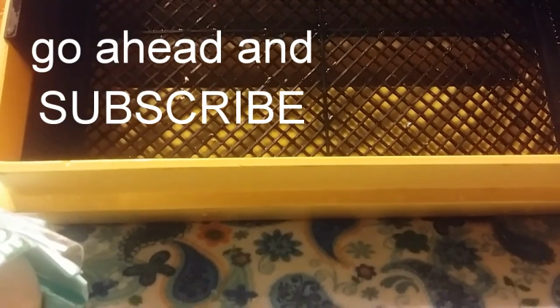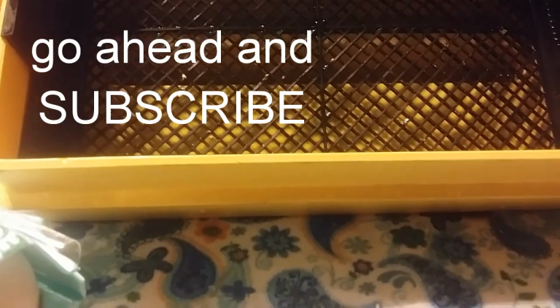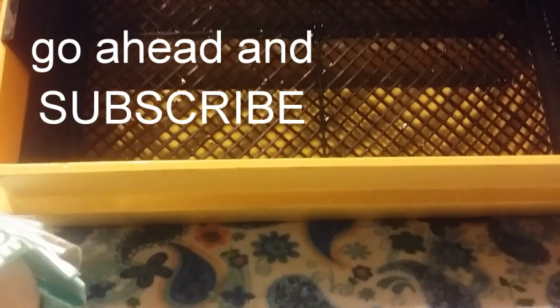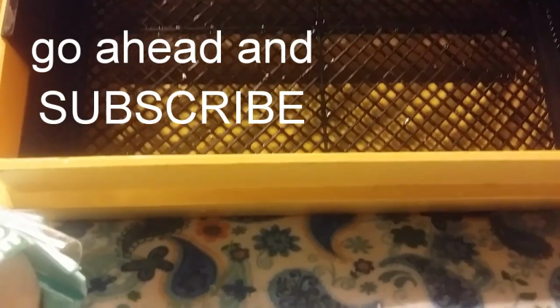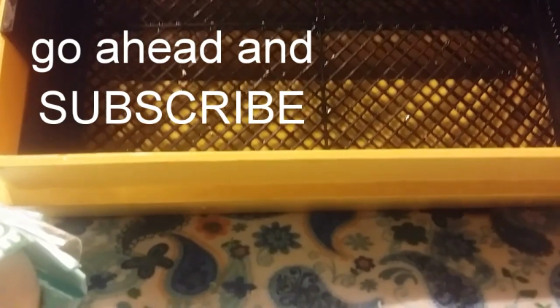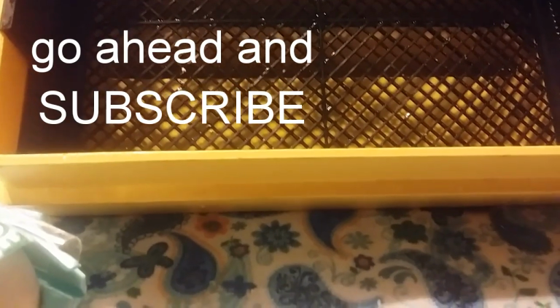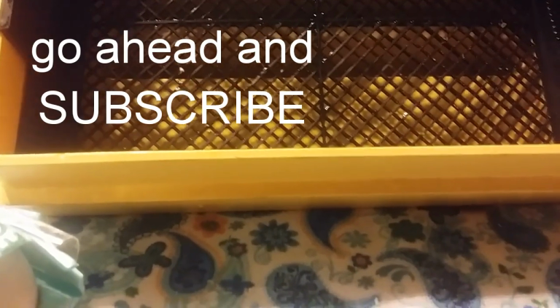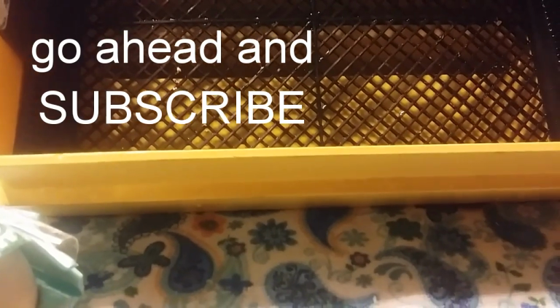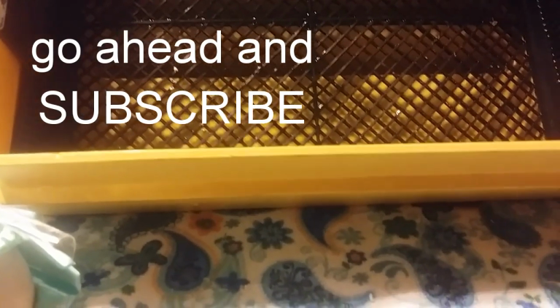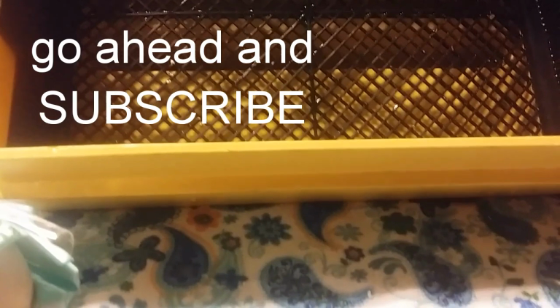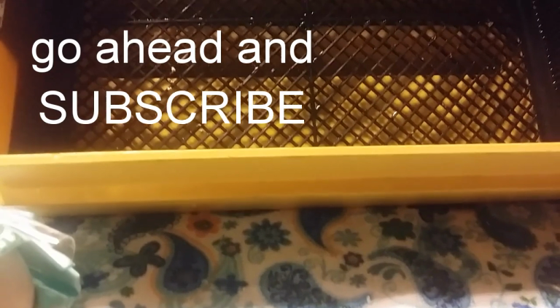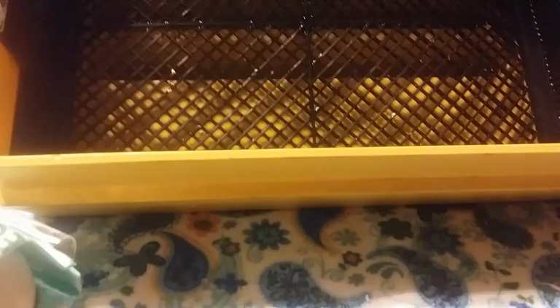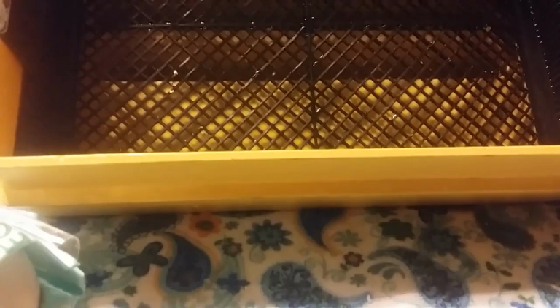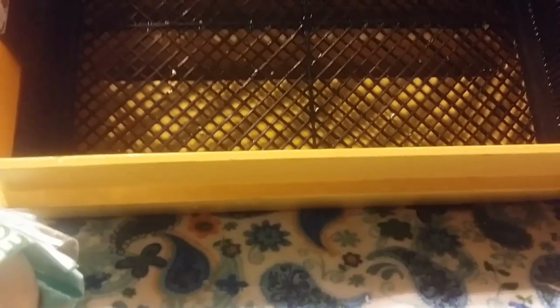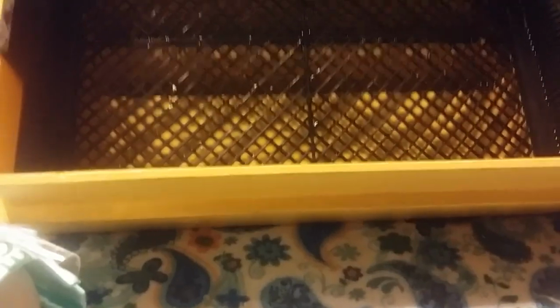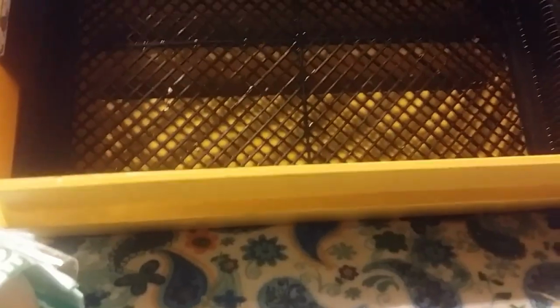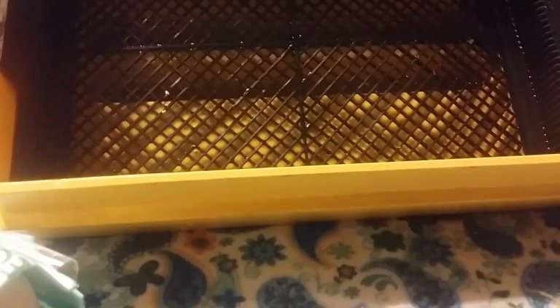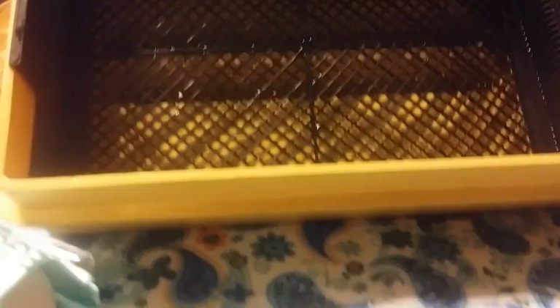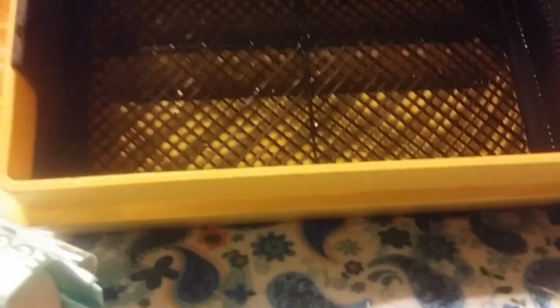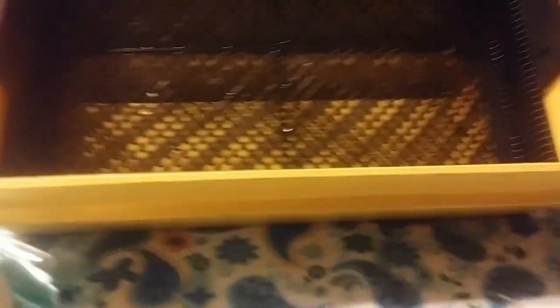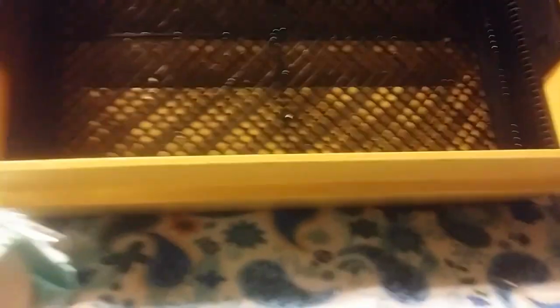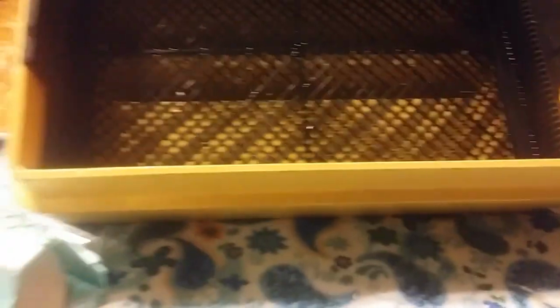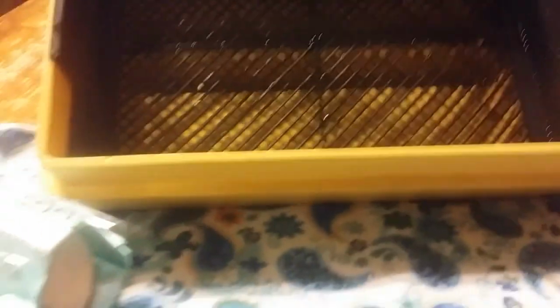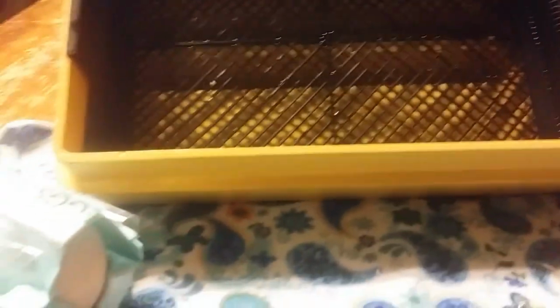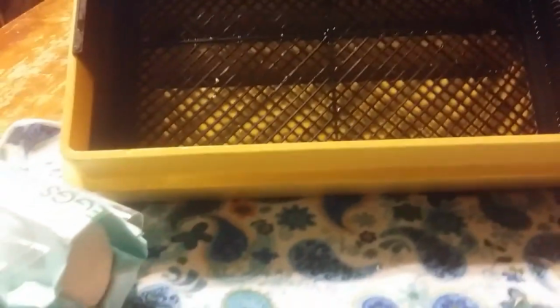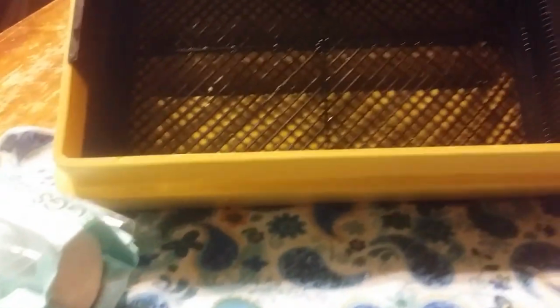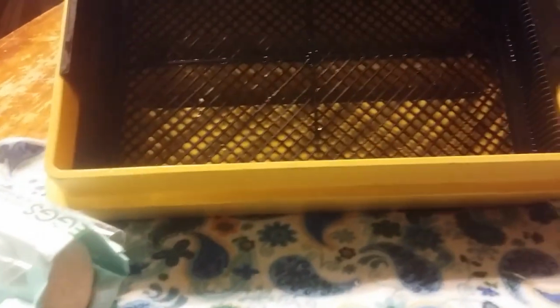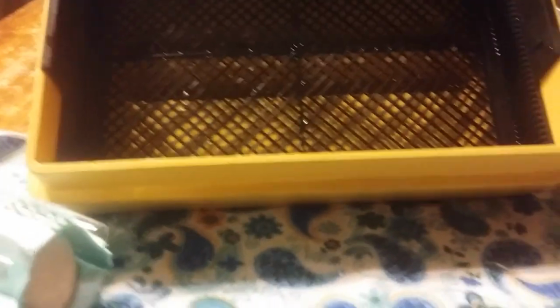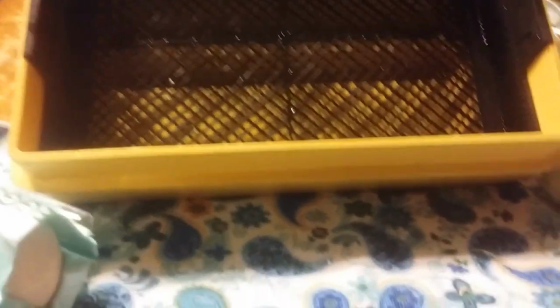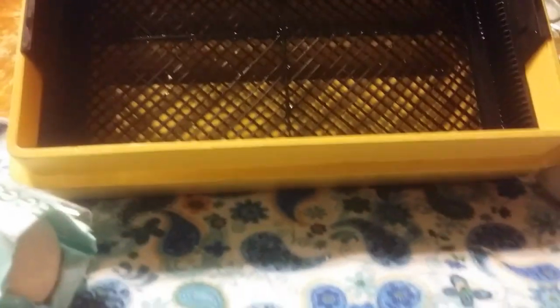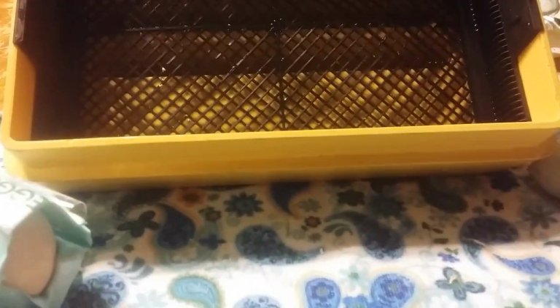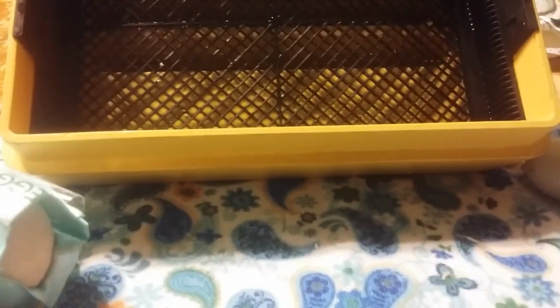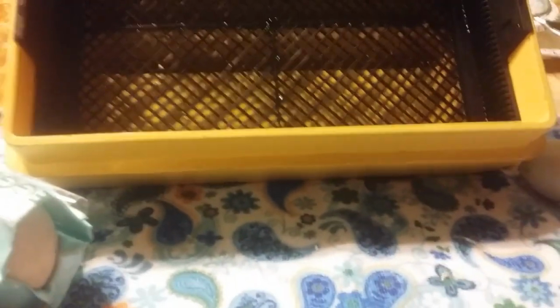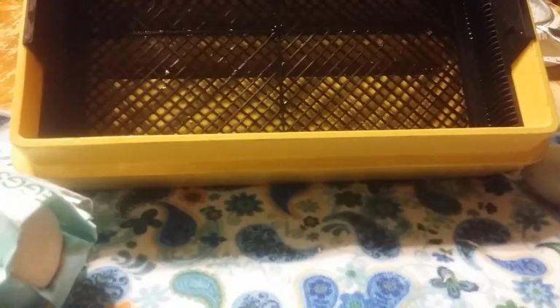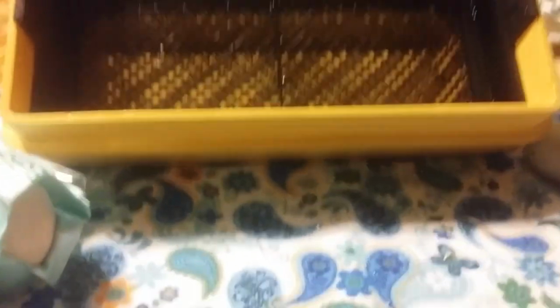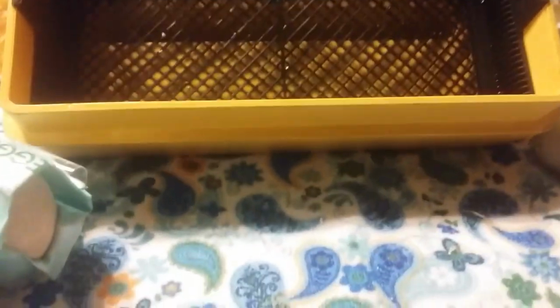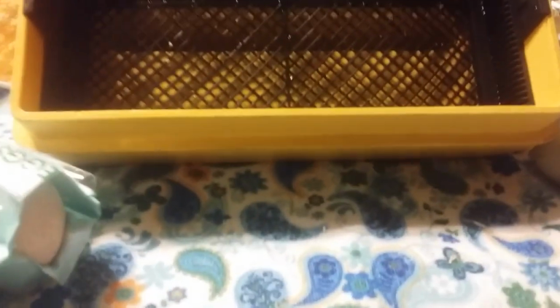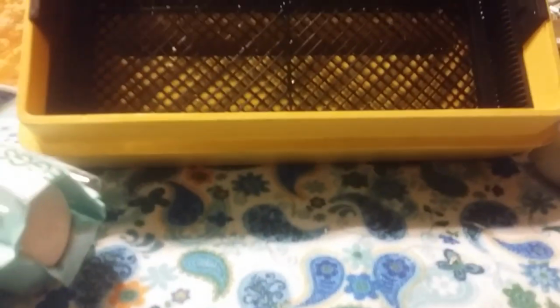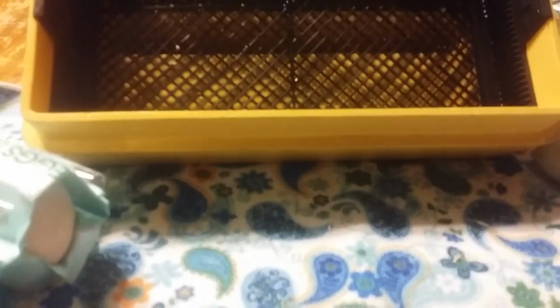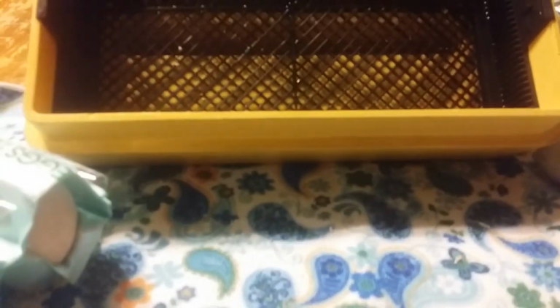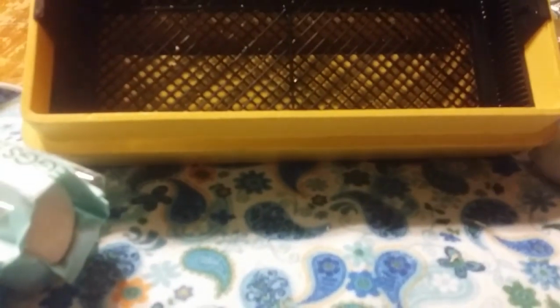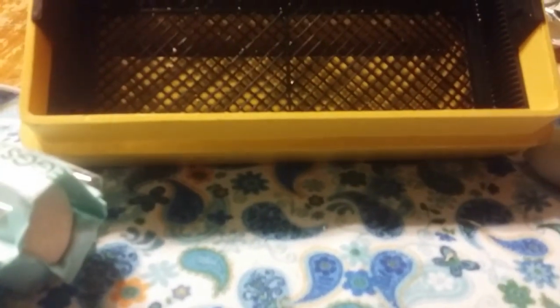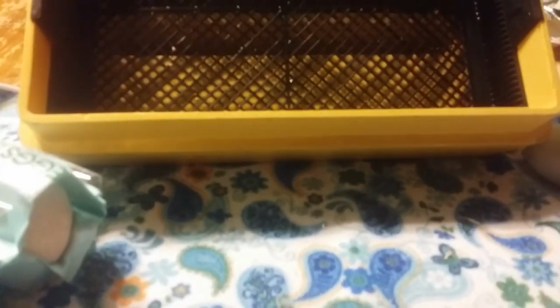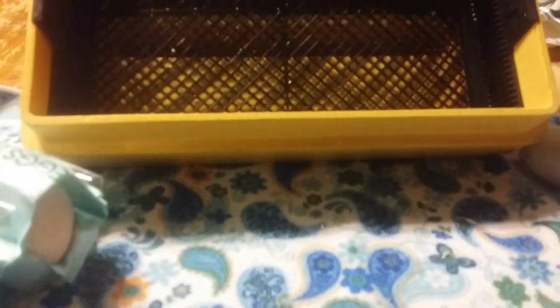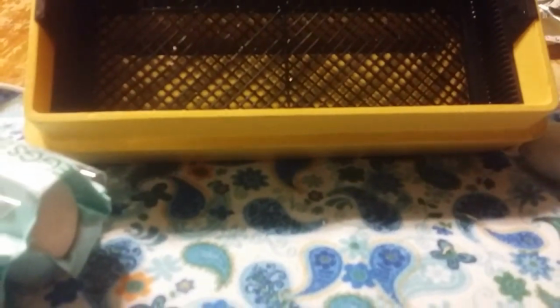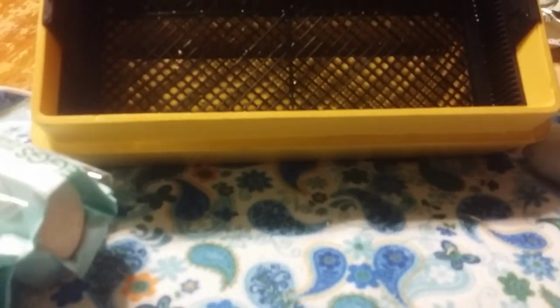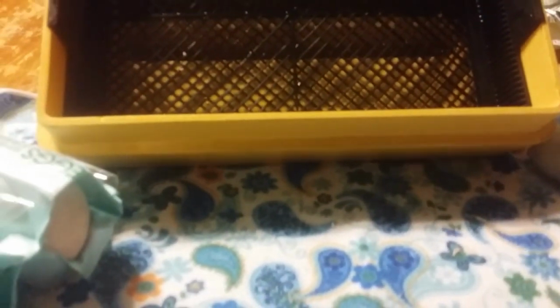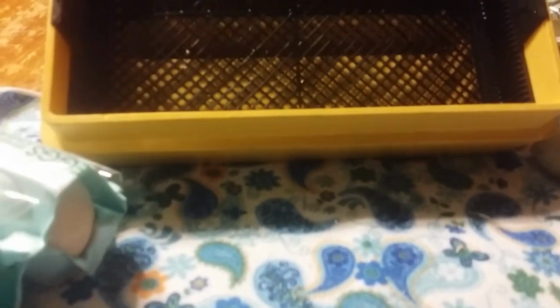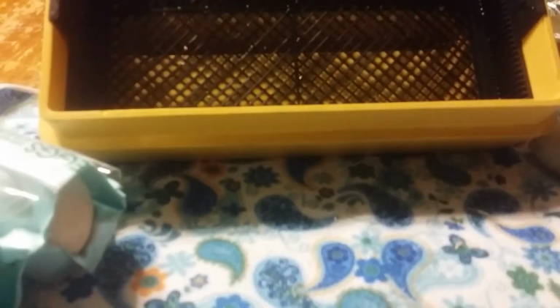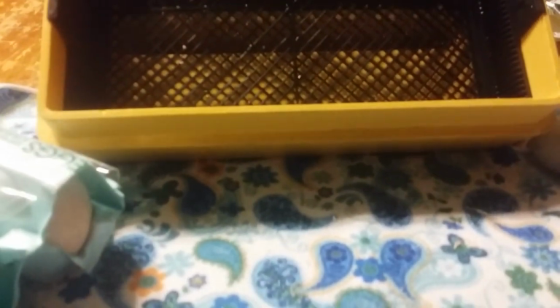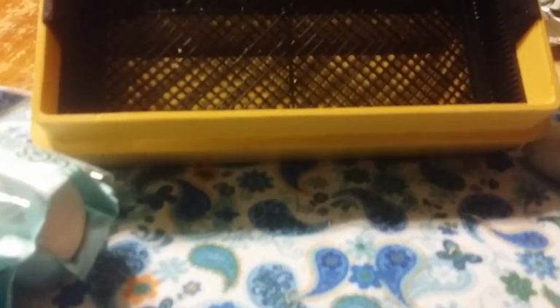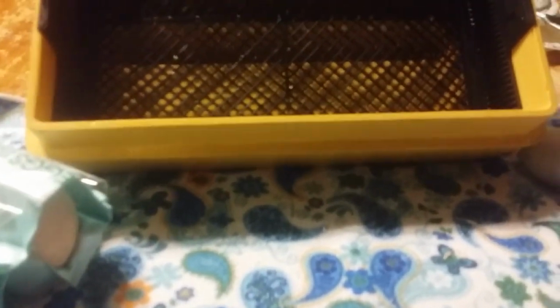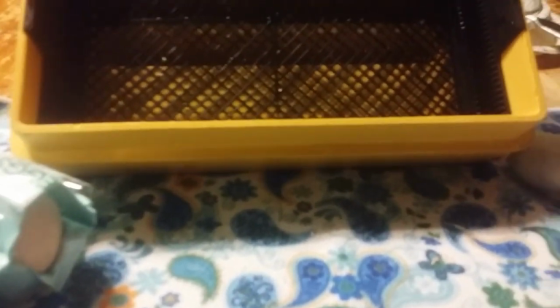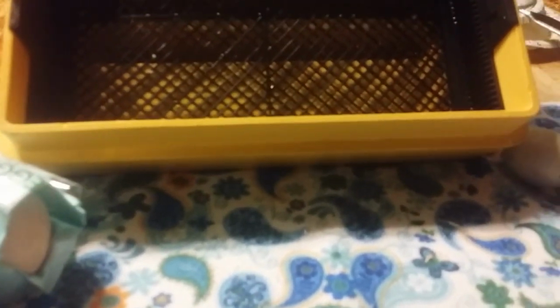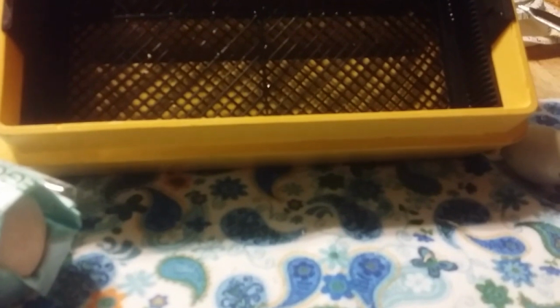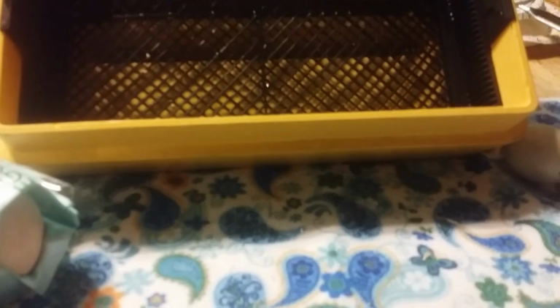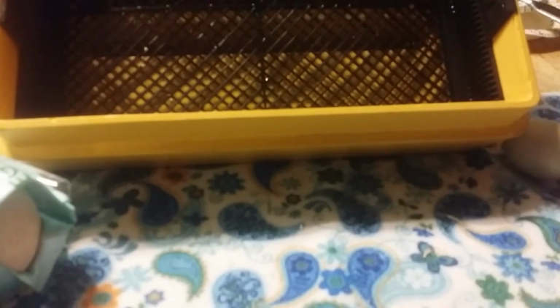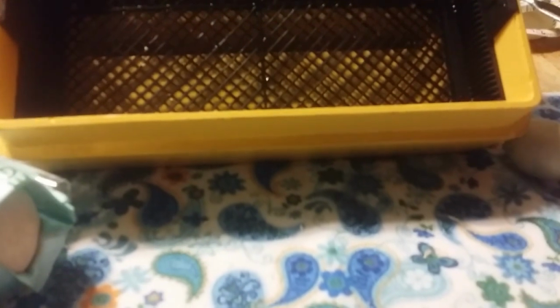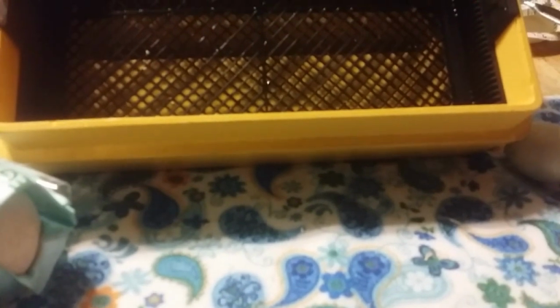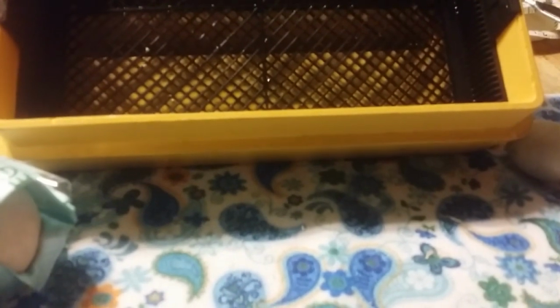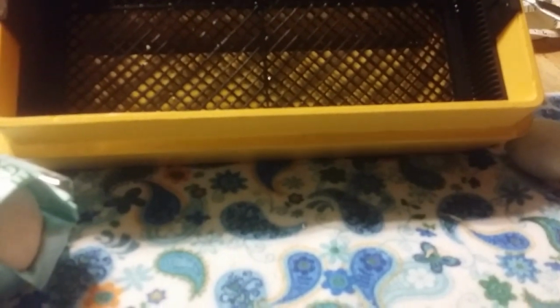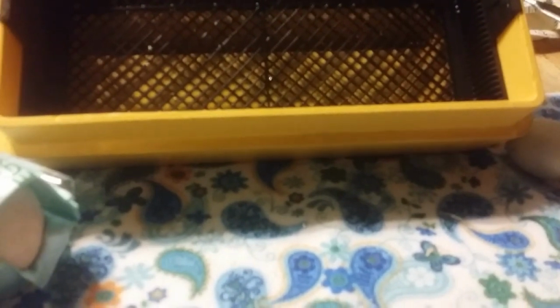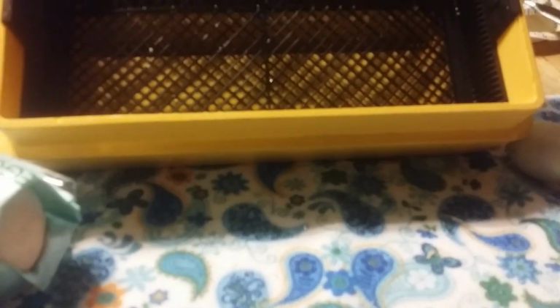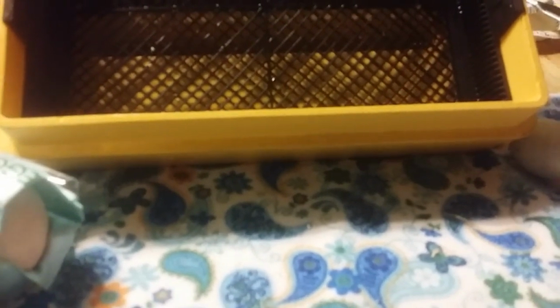Hey friends and neighbors, this is Robert at Daybird Aviaries and I want to show you some new eggs that we're going to incubate.